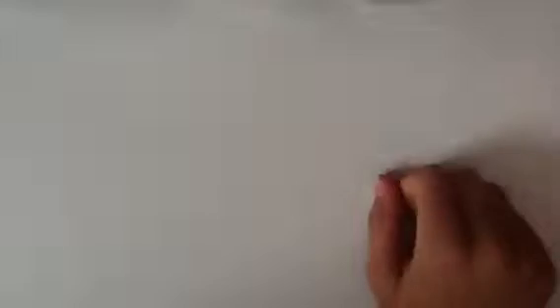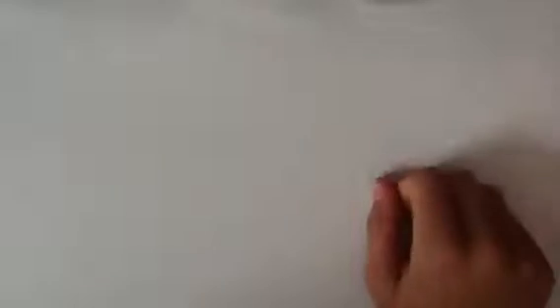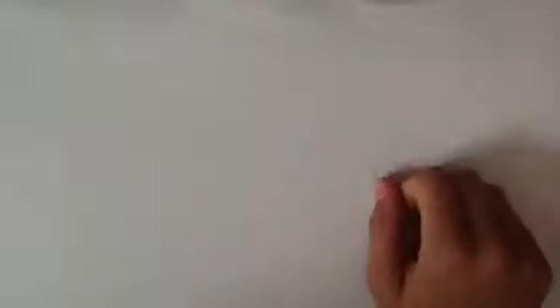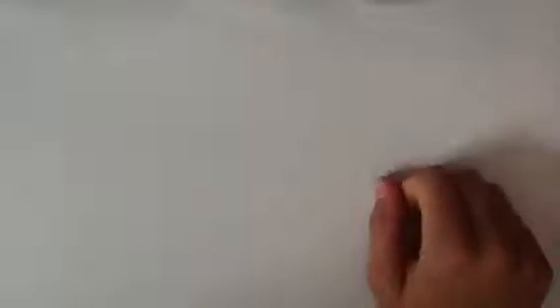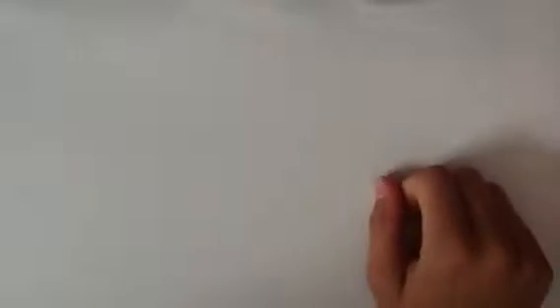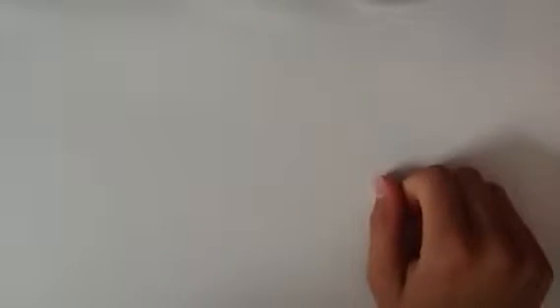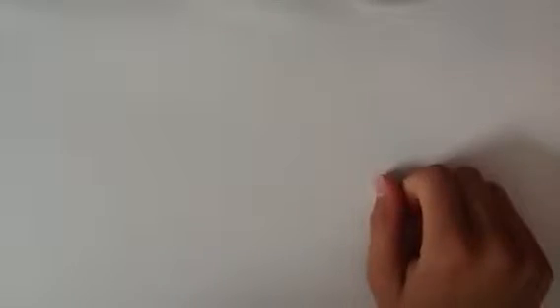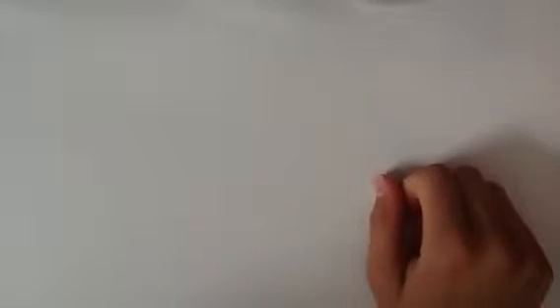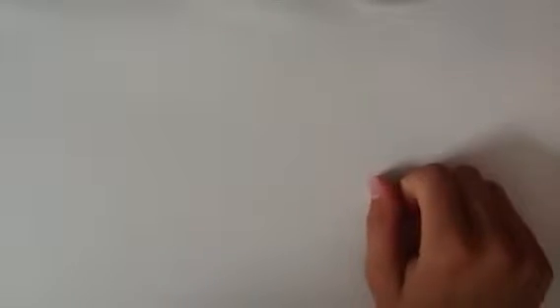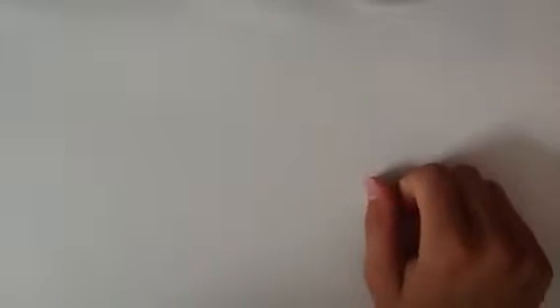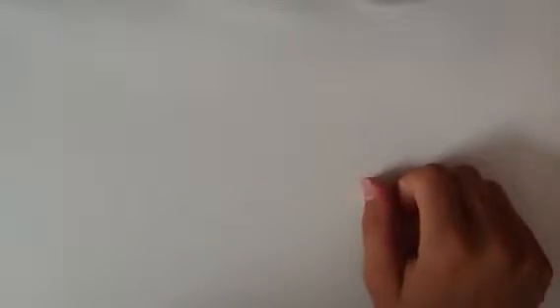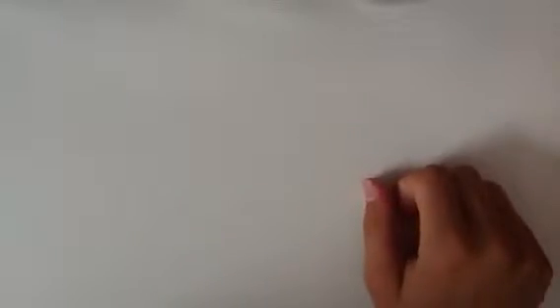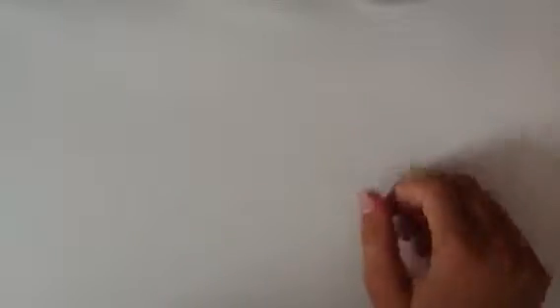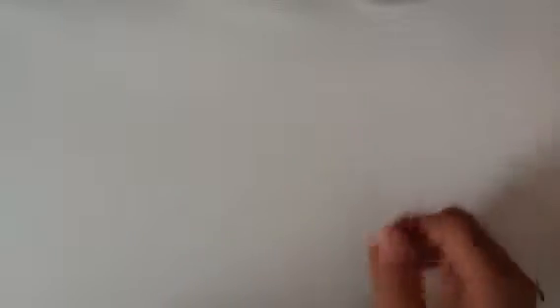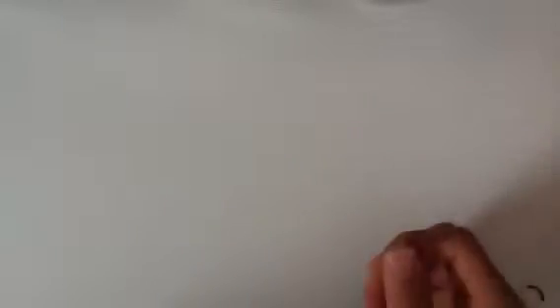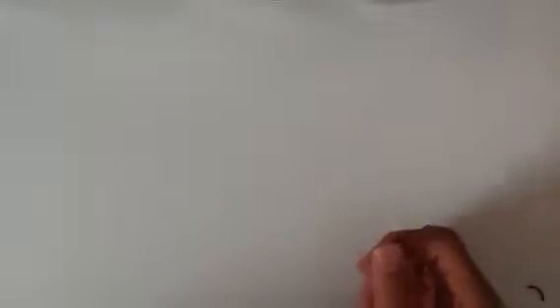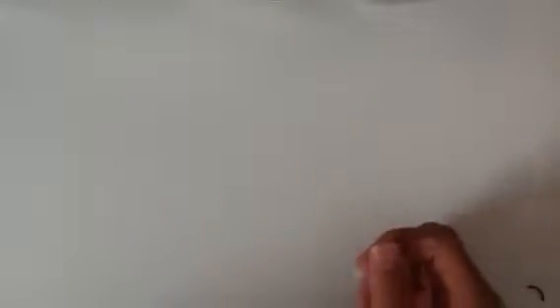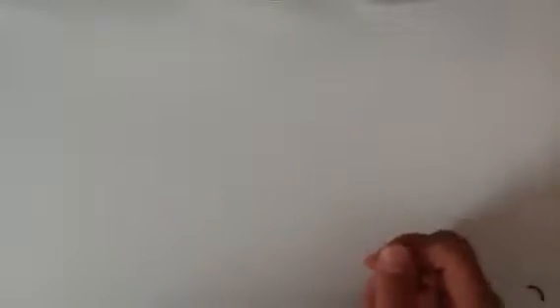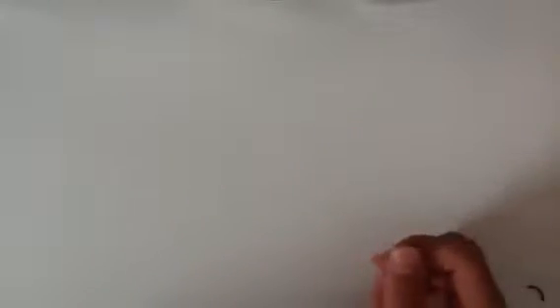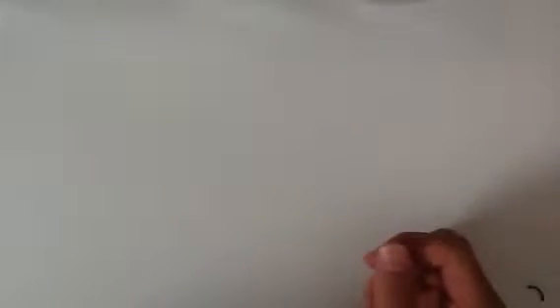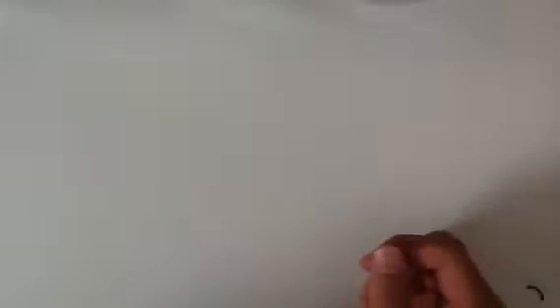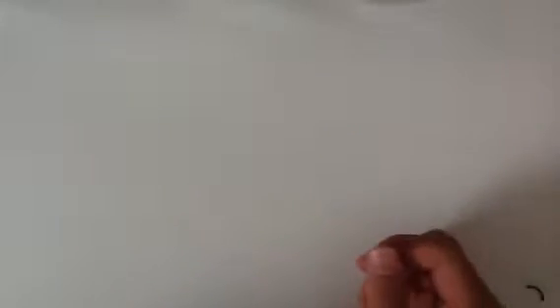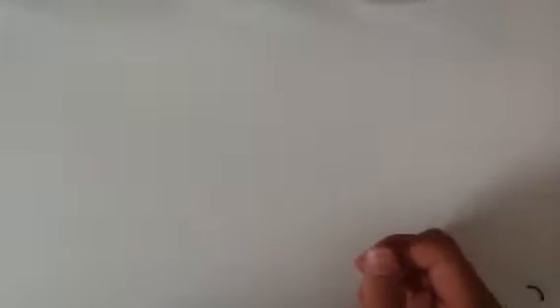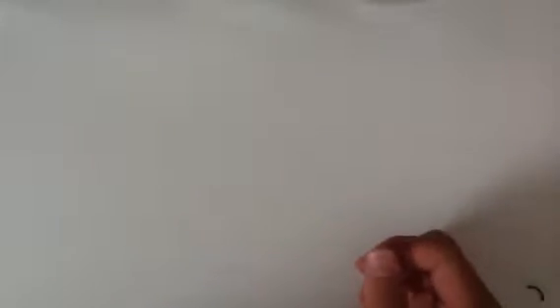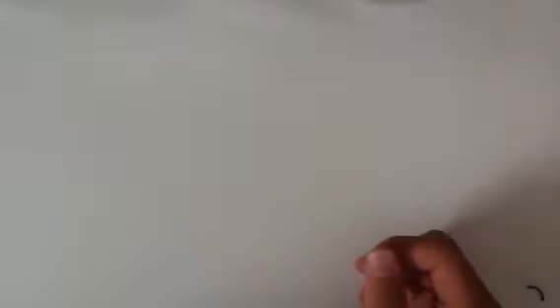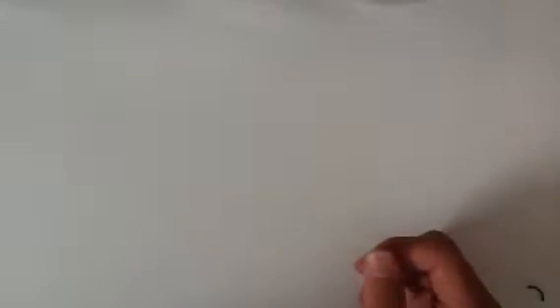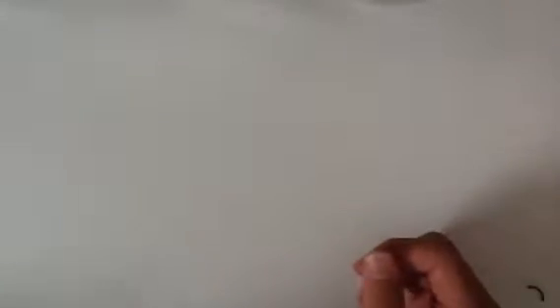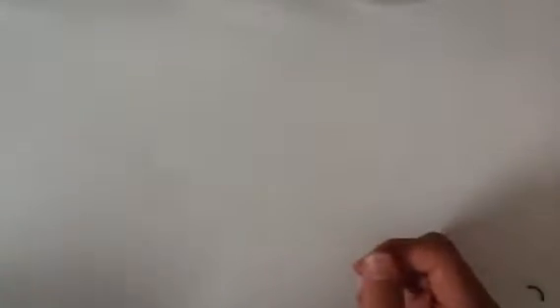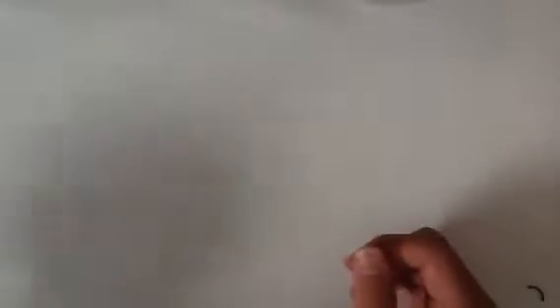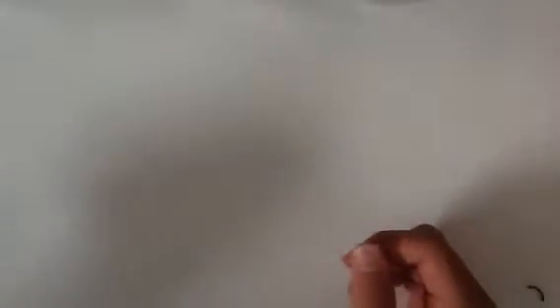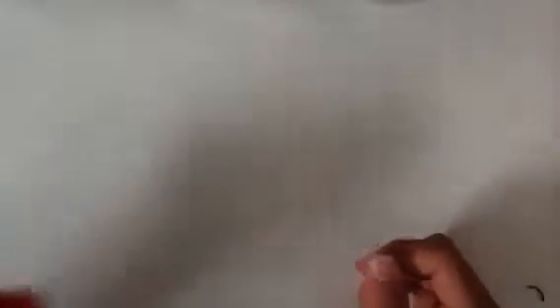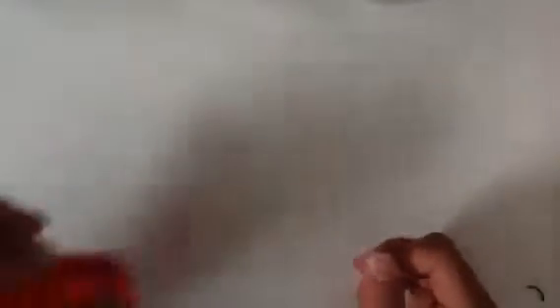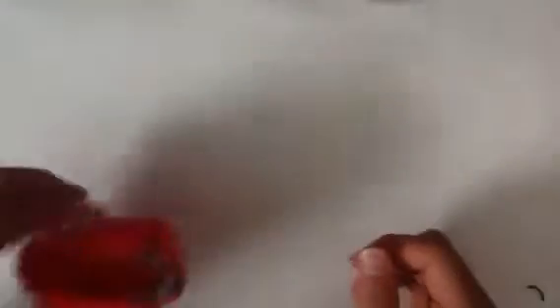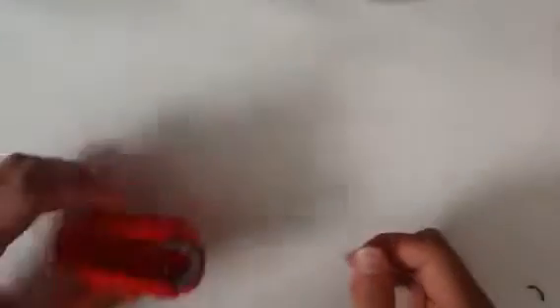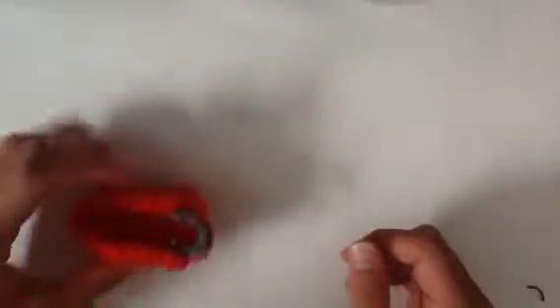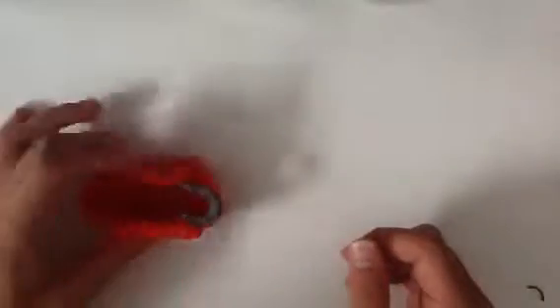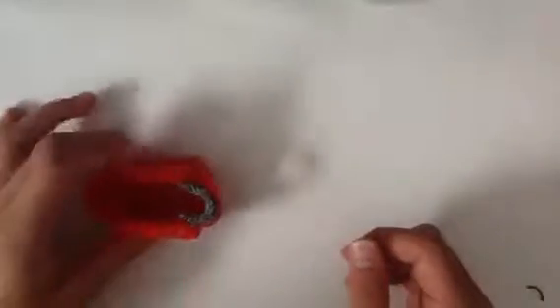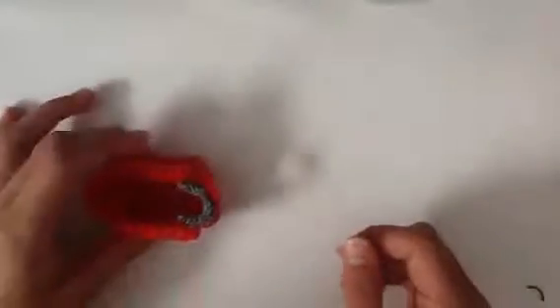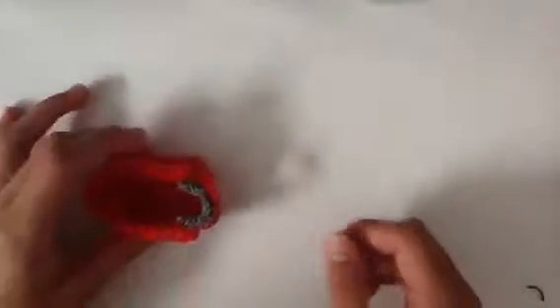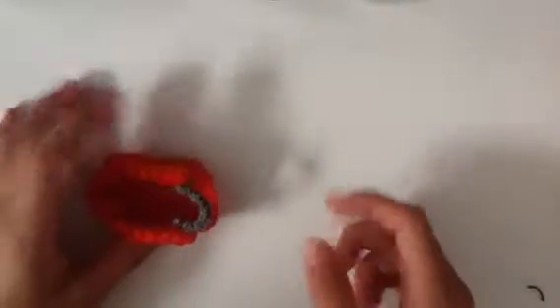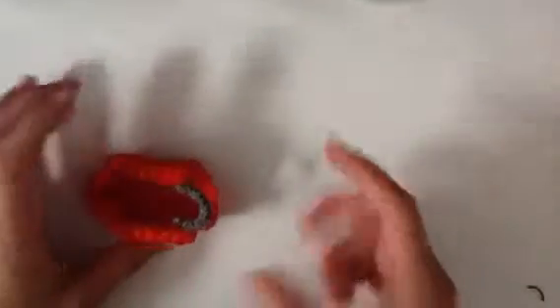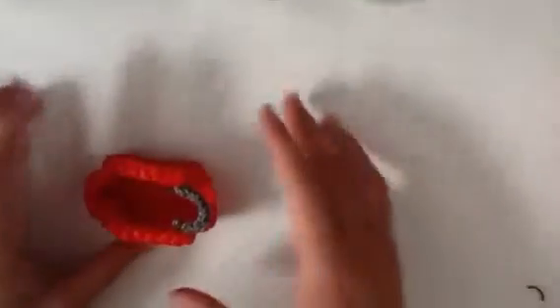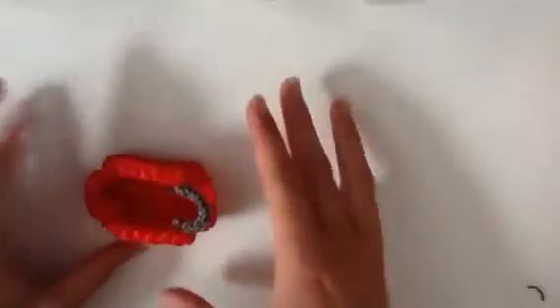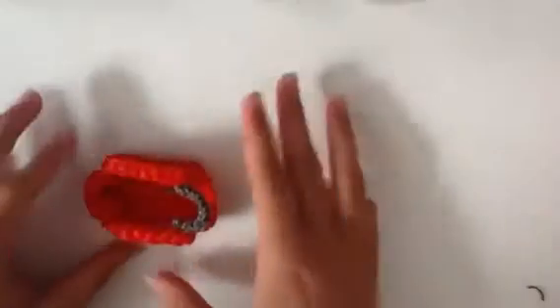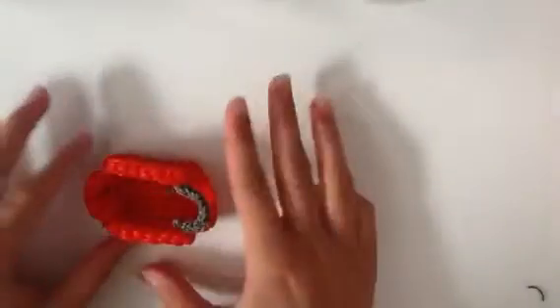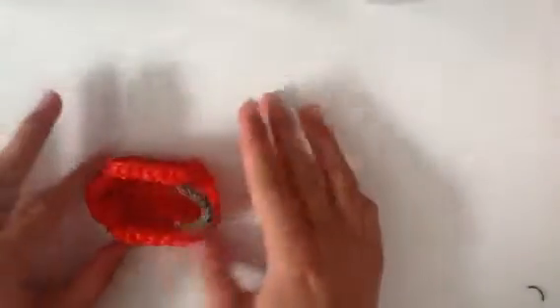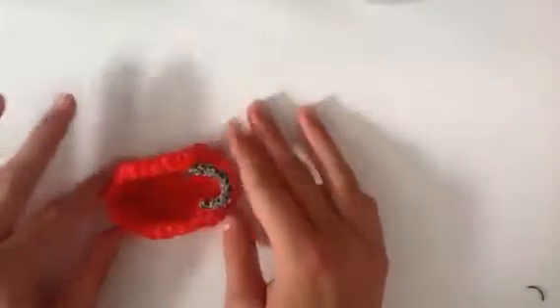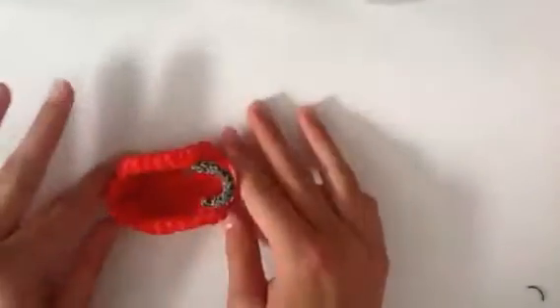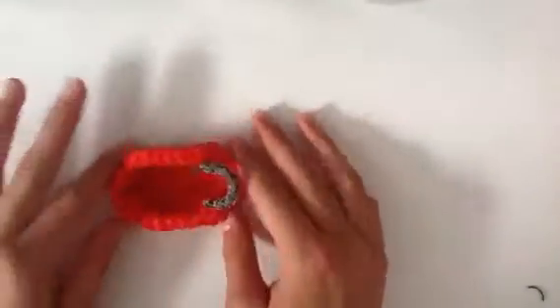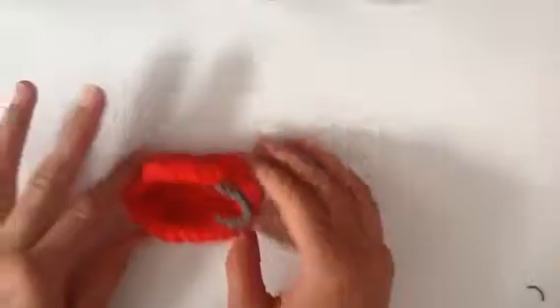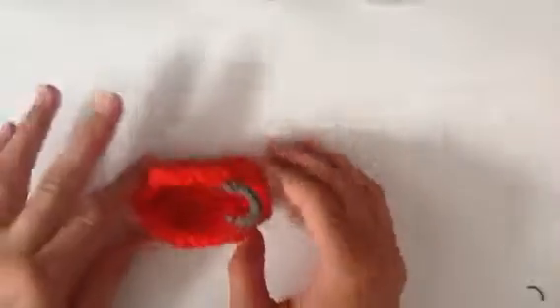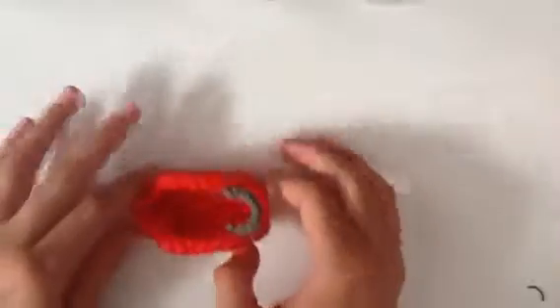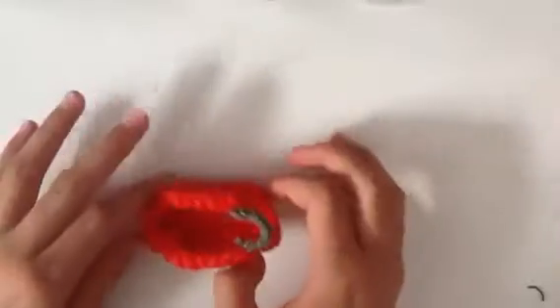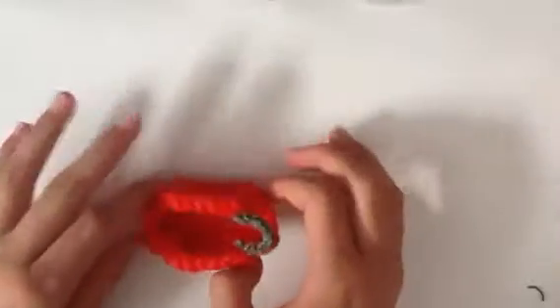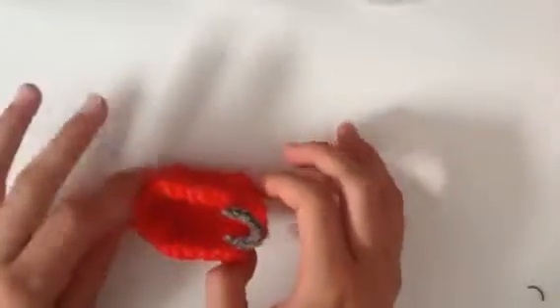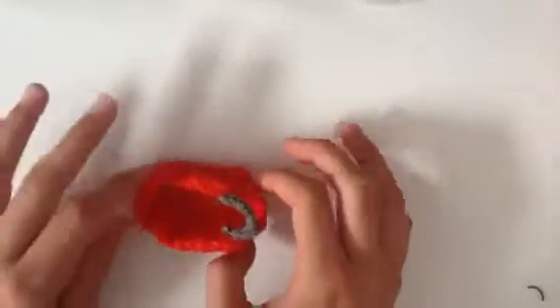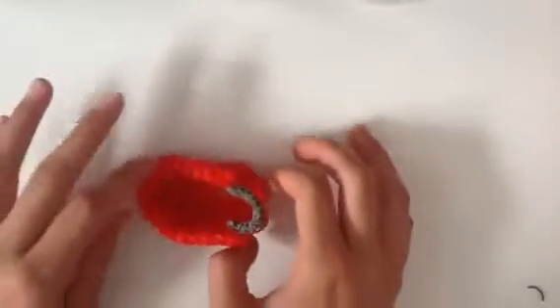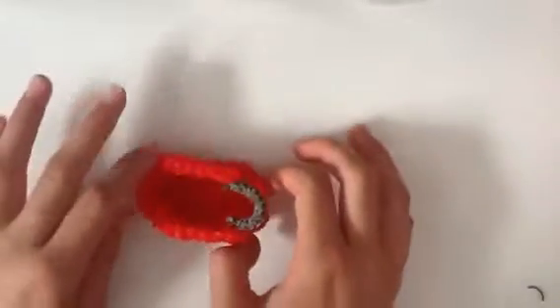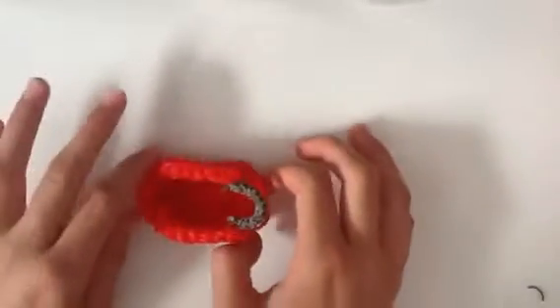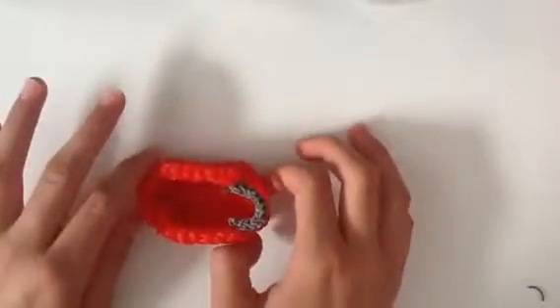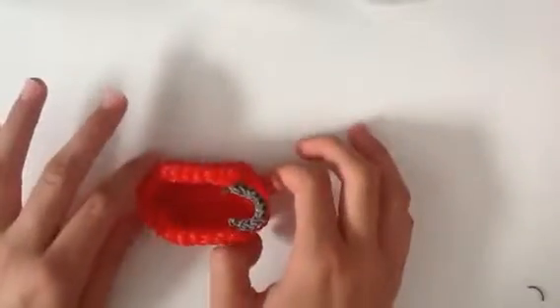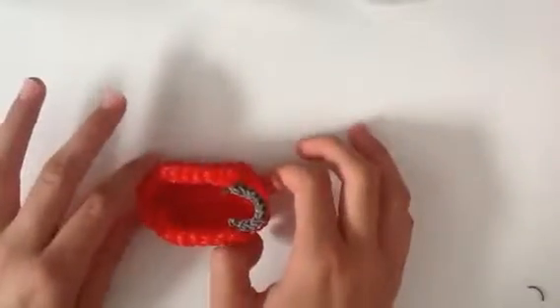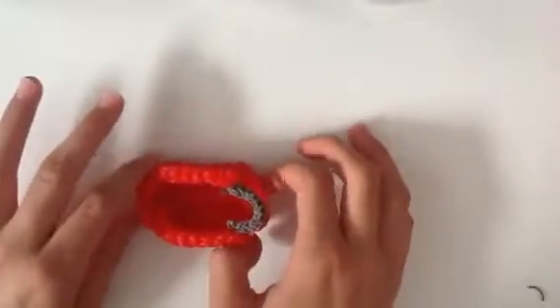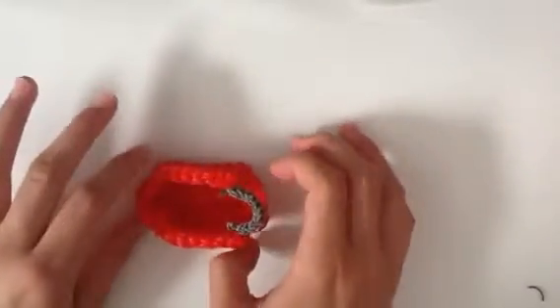Hello everyone, this is Sierra from Crafty Crafters and today I'm going to show you how to make this roller coaster cart.